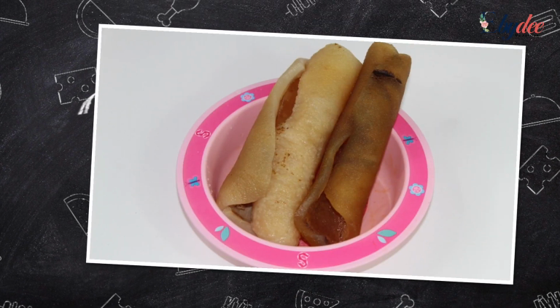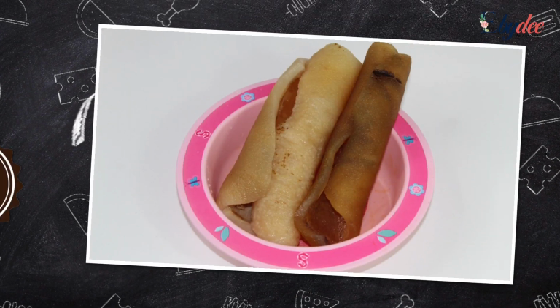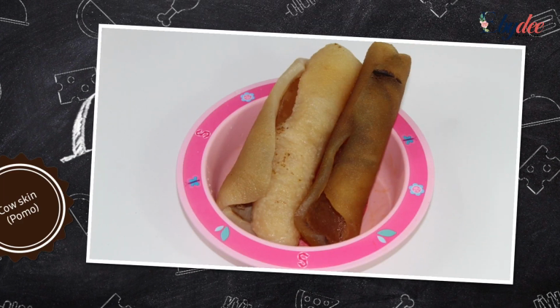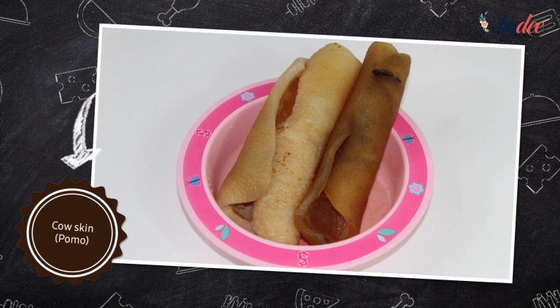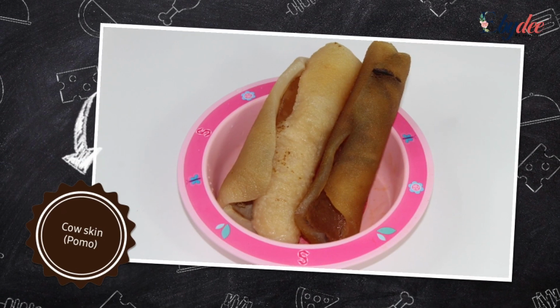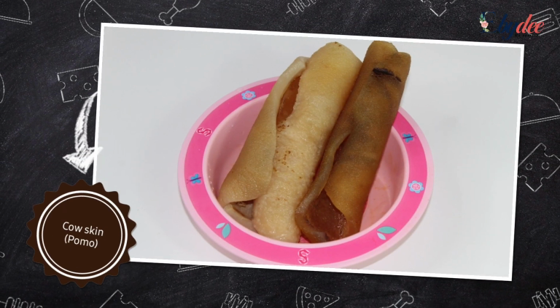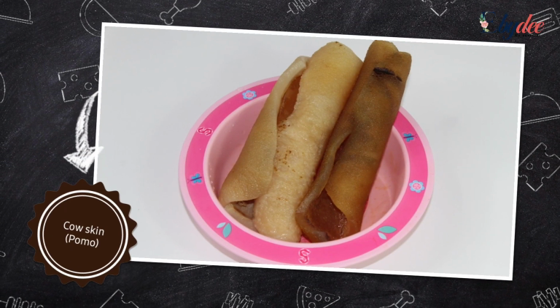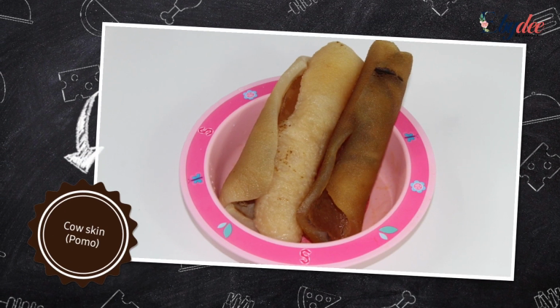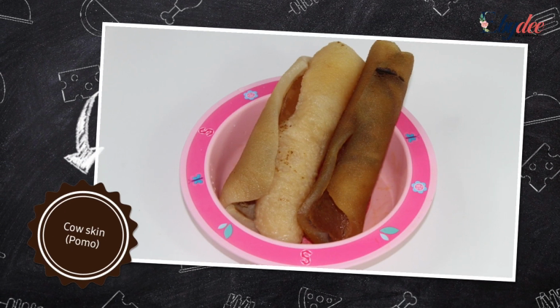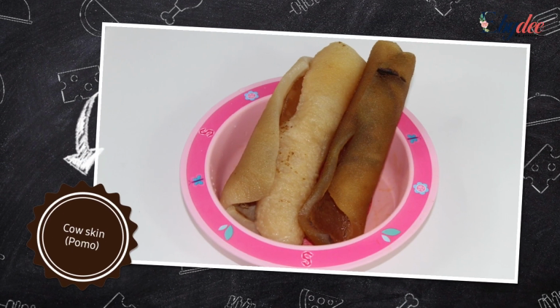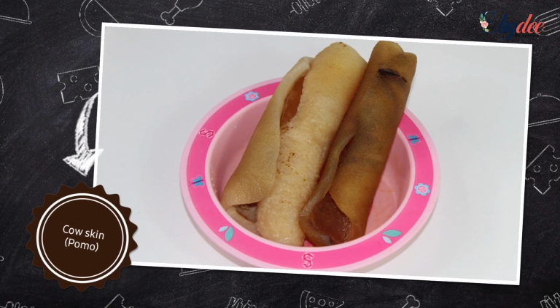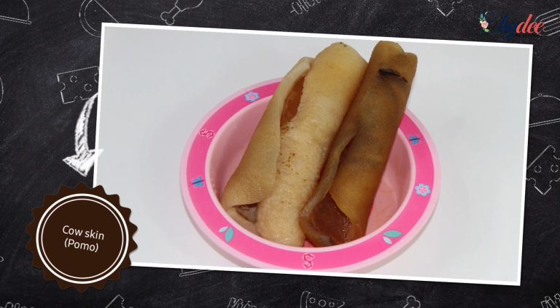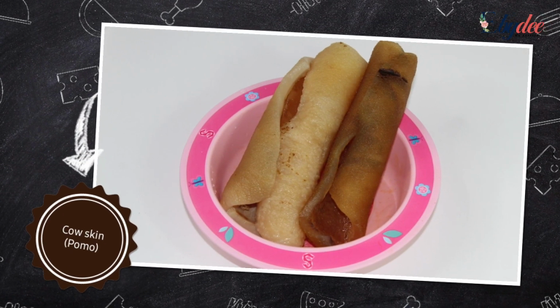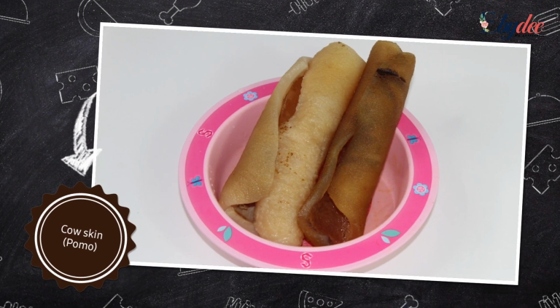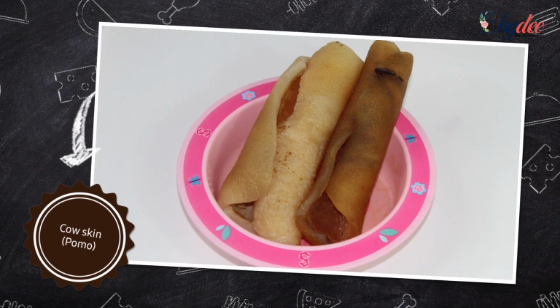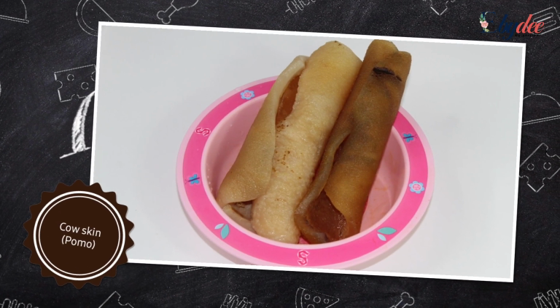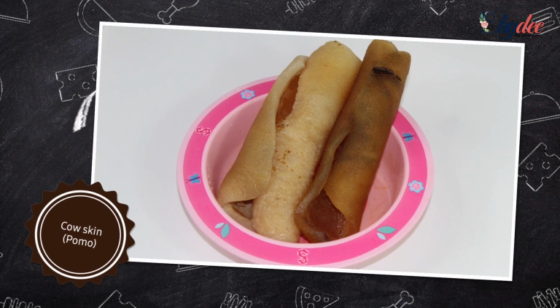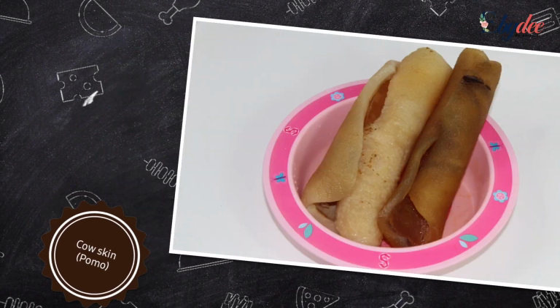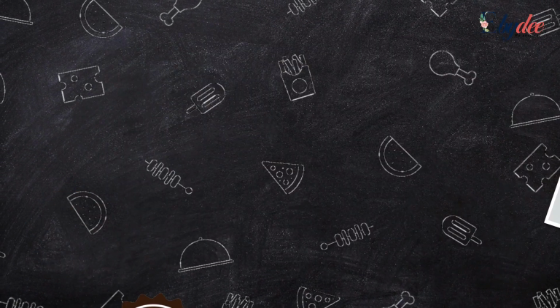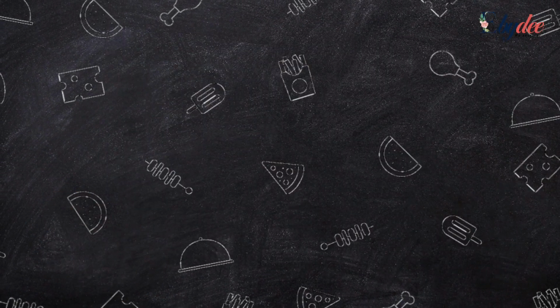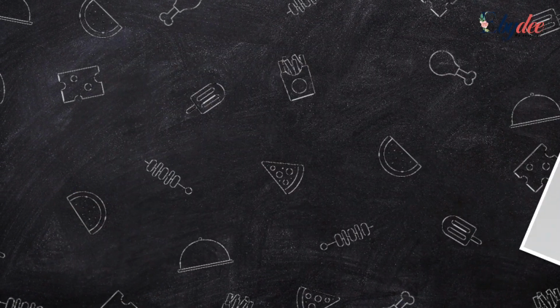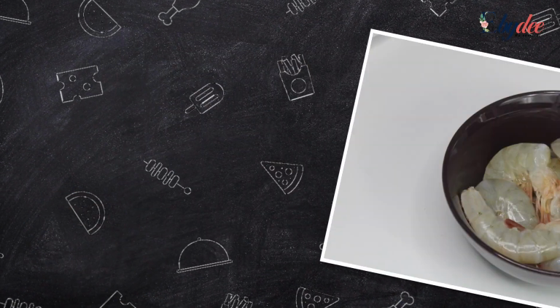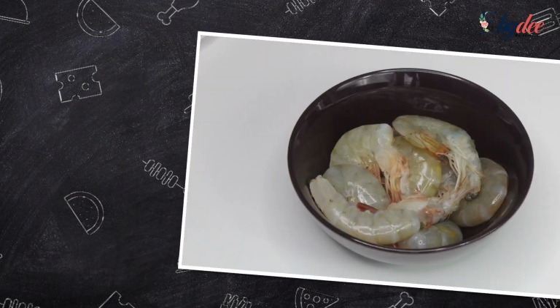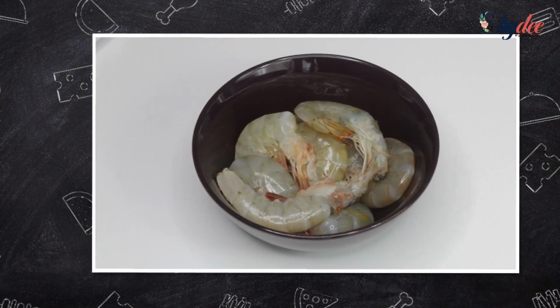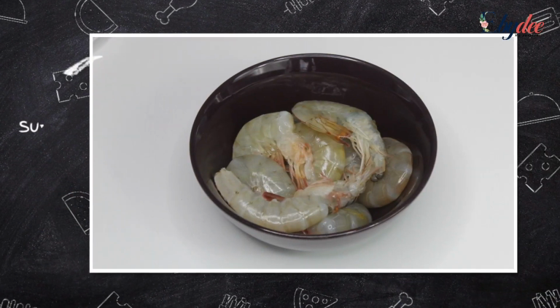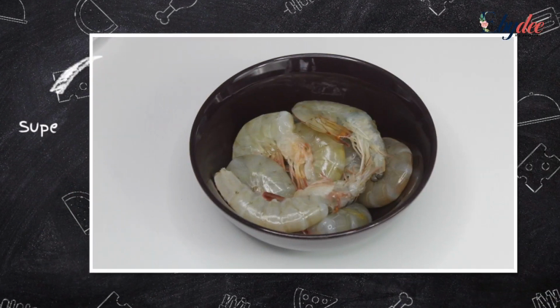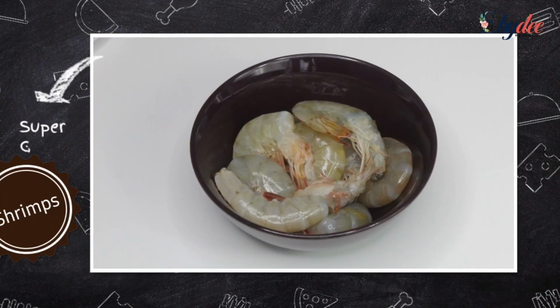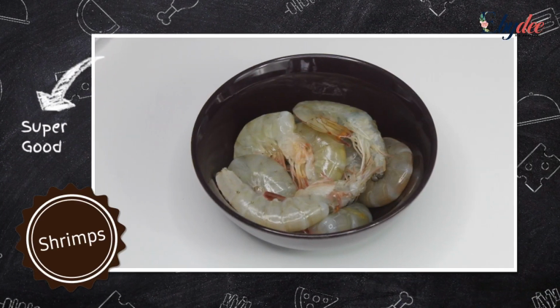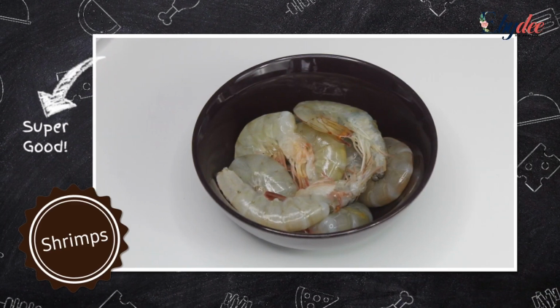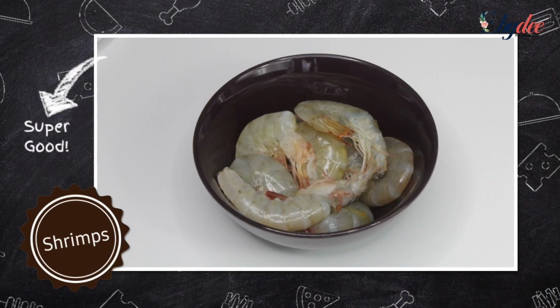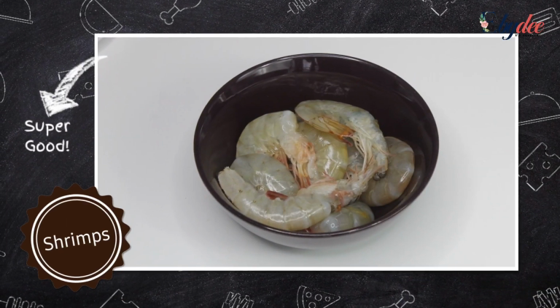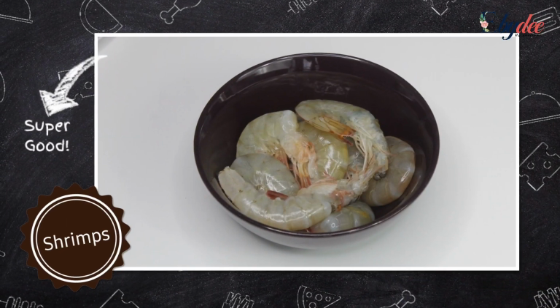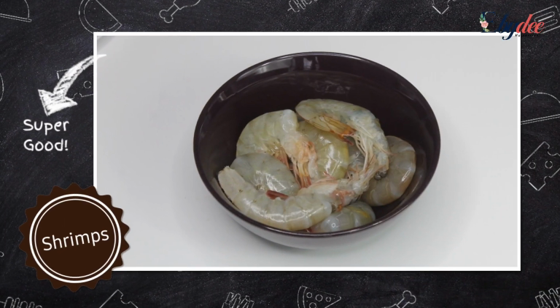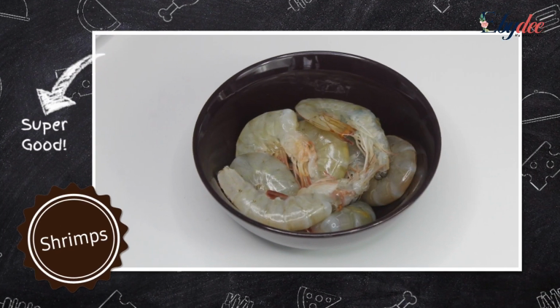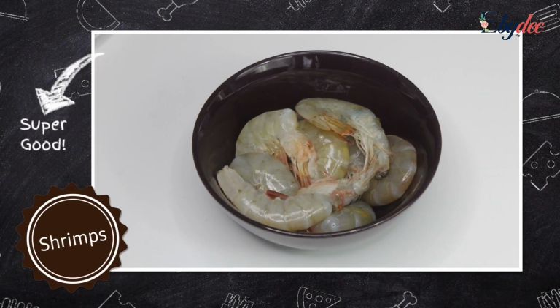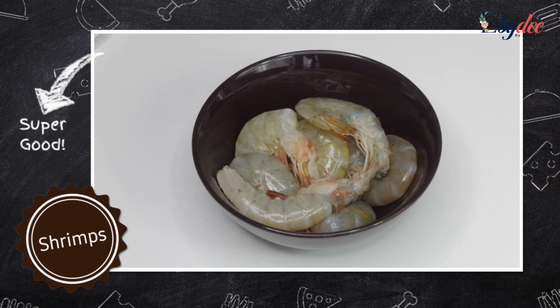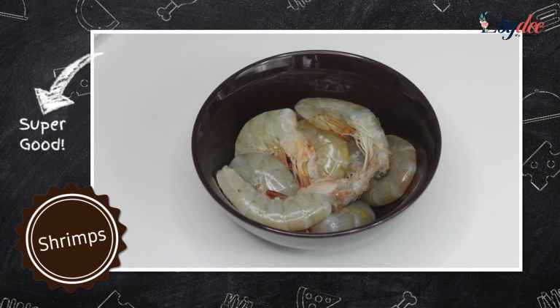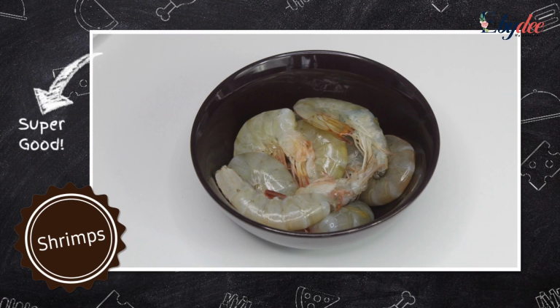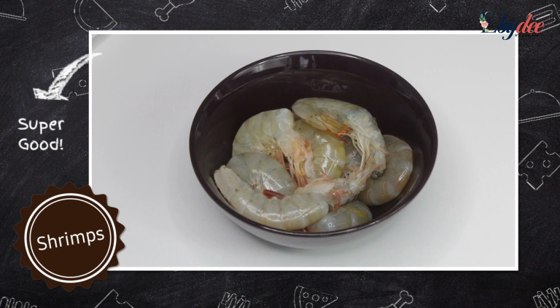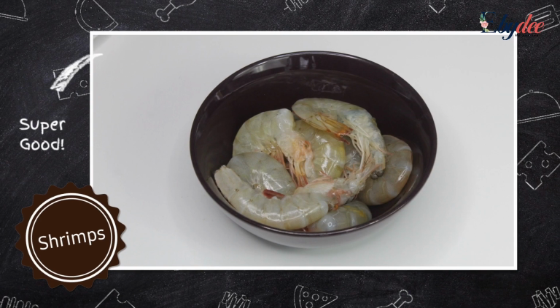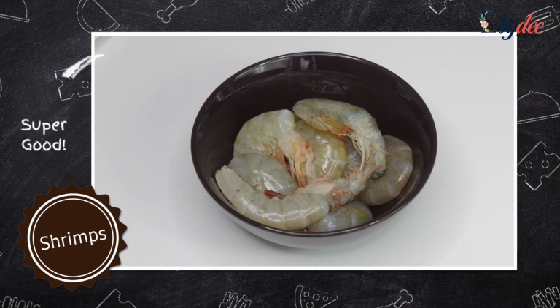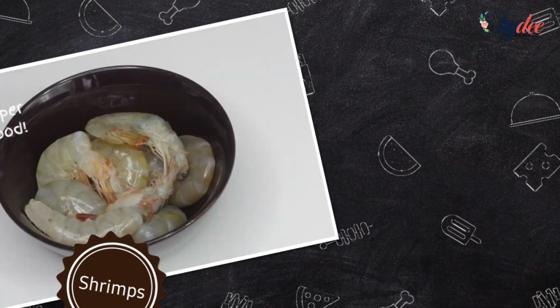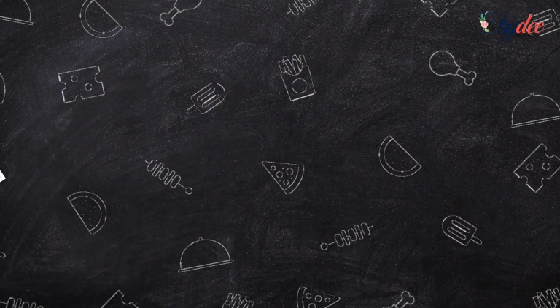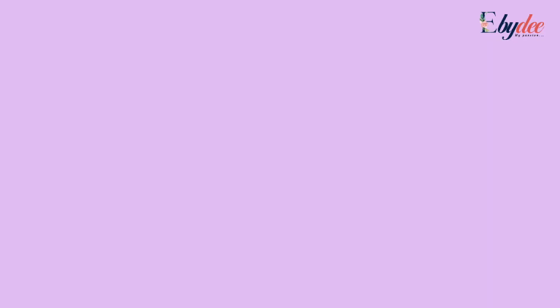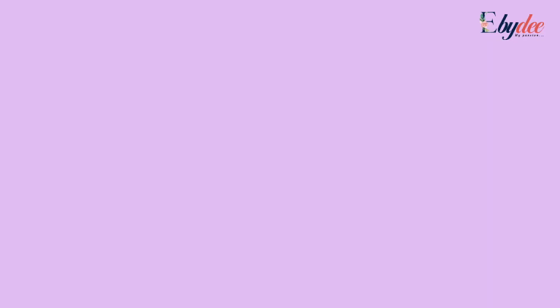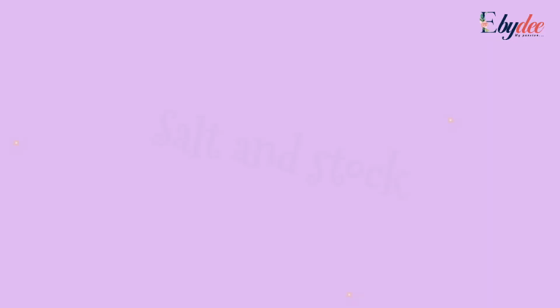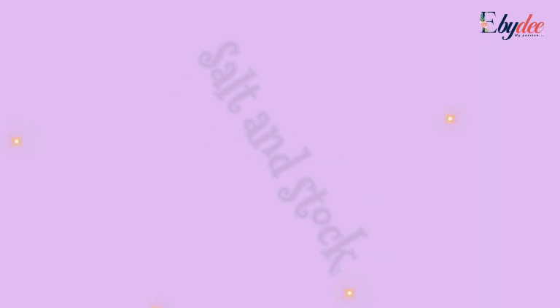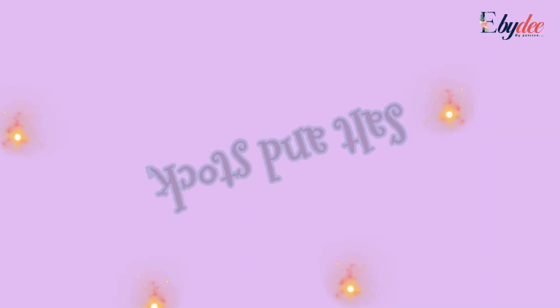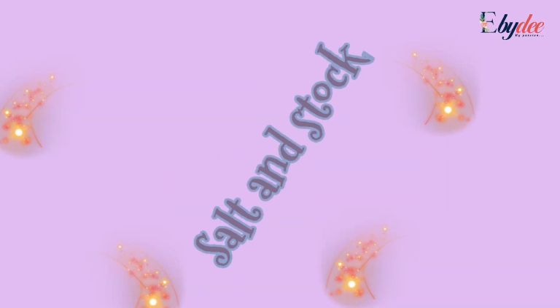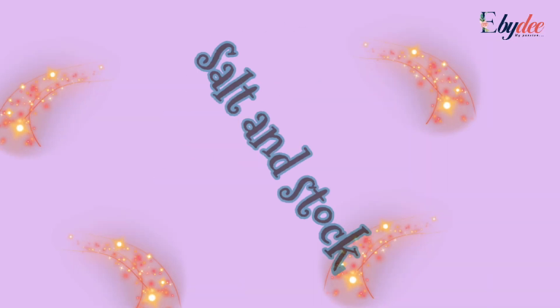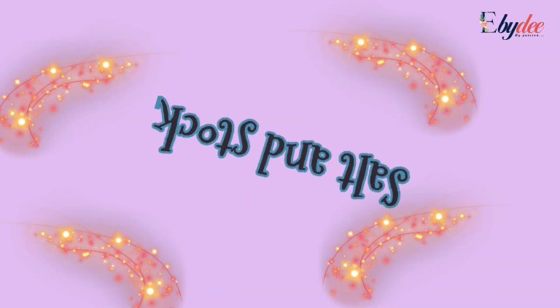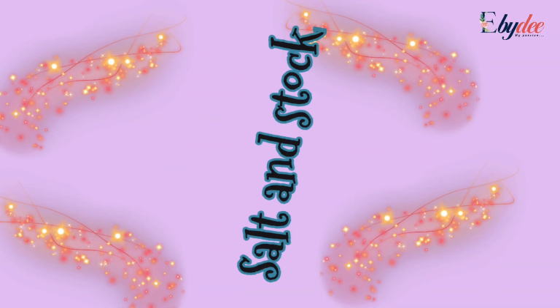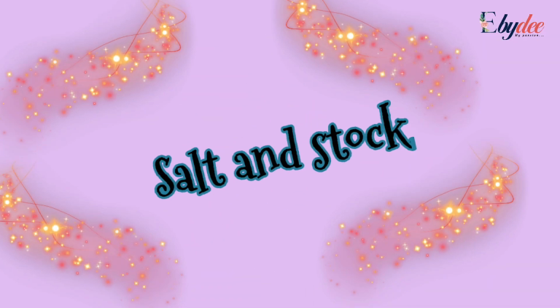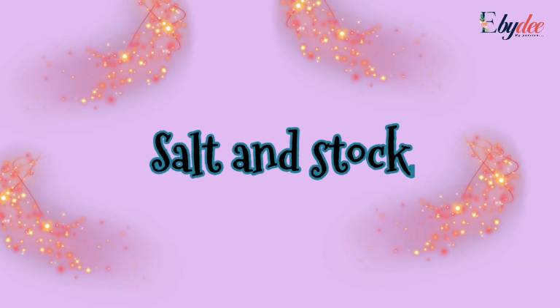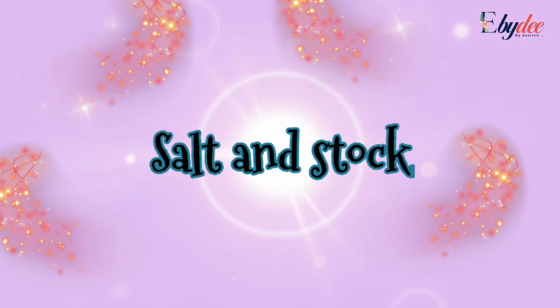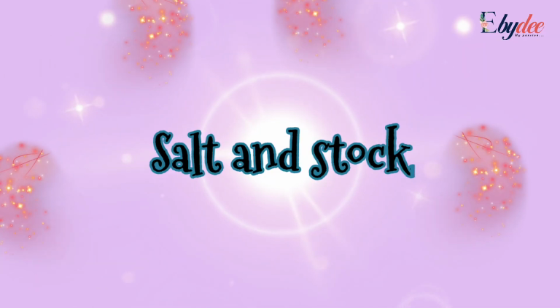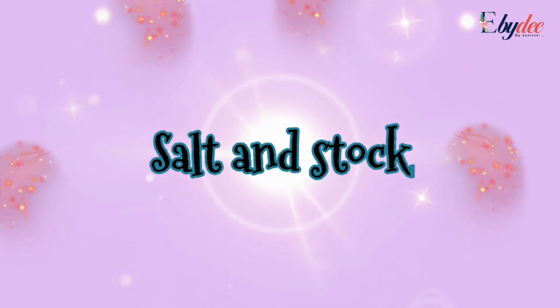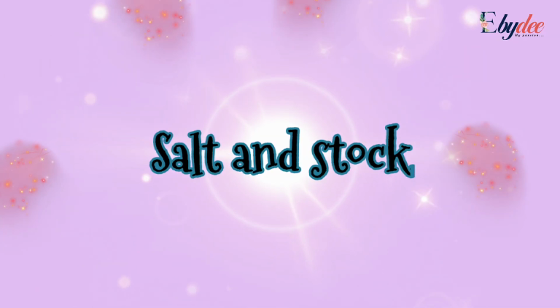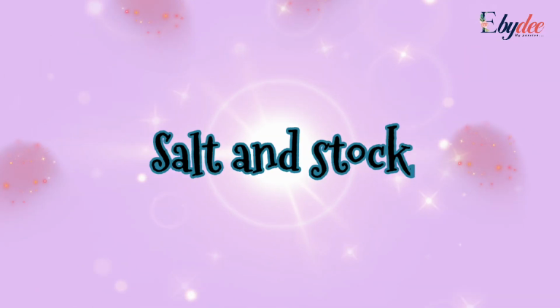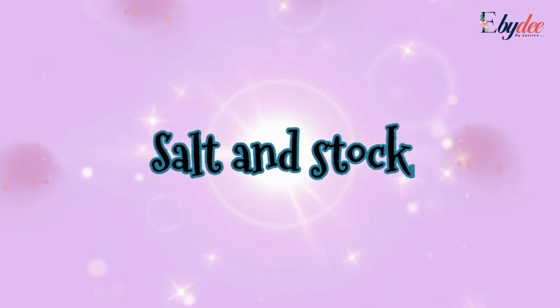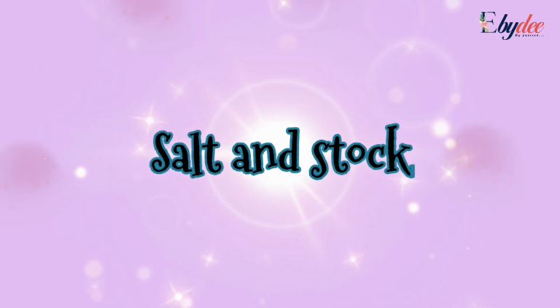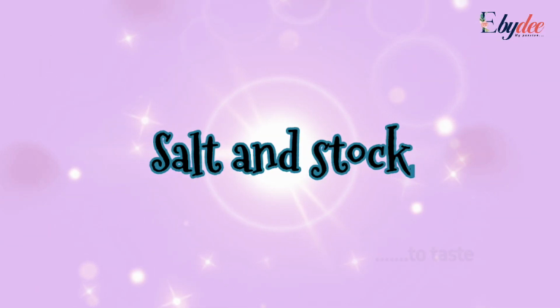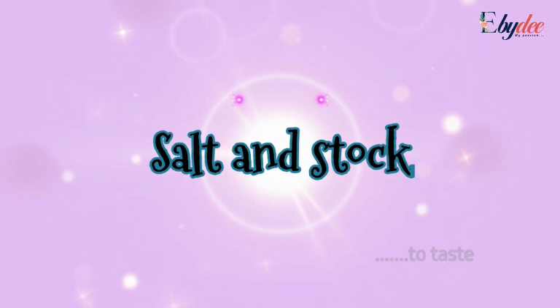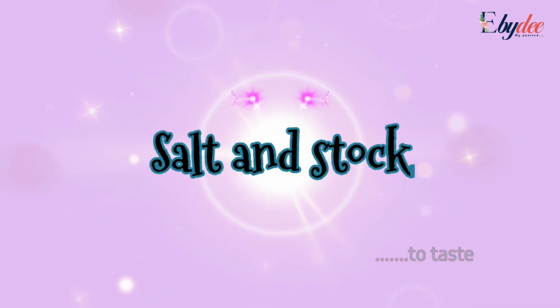Cow skin, shrimps, and salt and stock to taste.